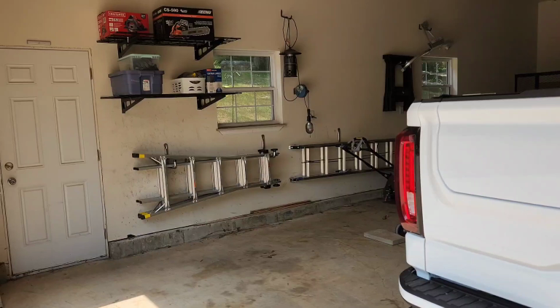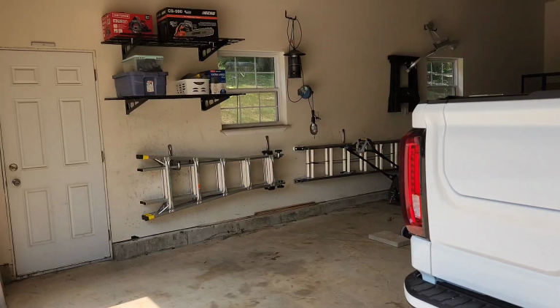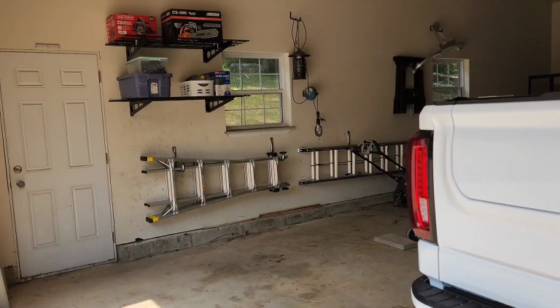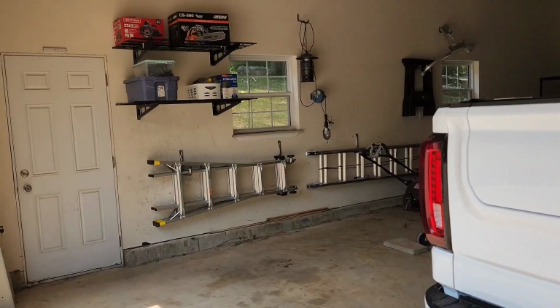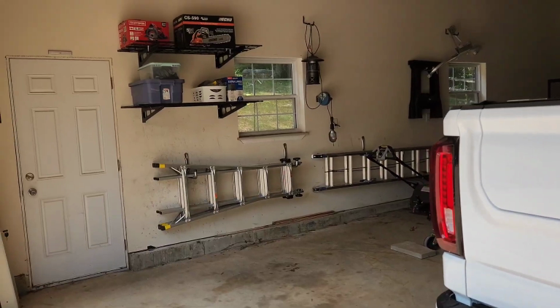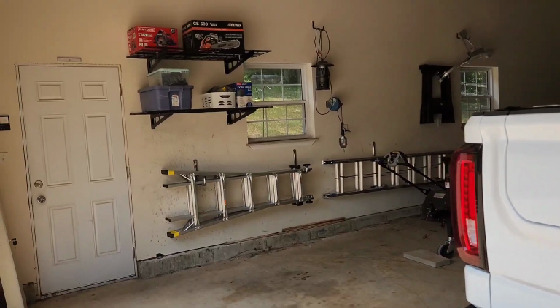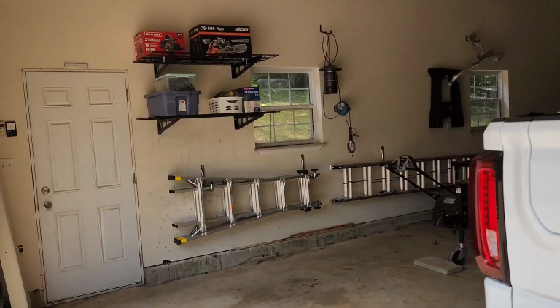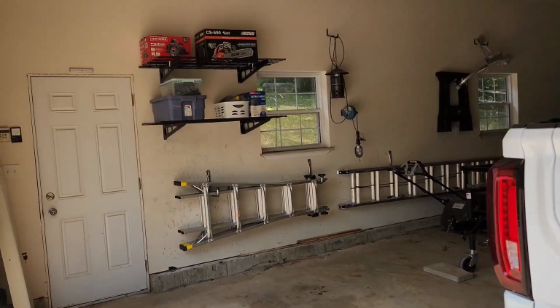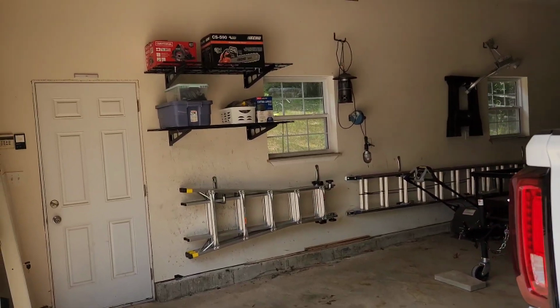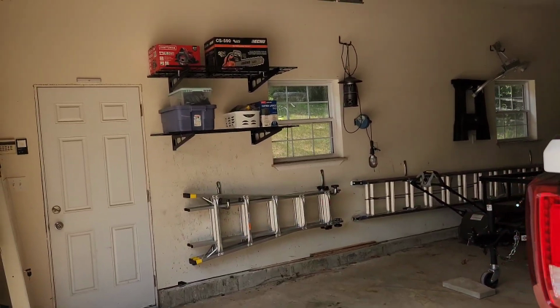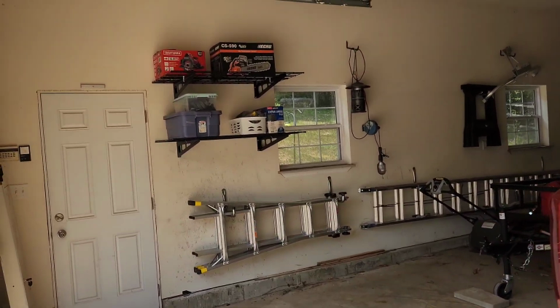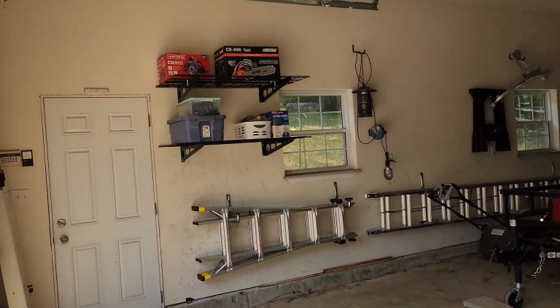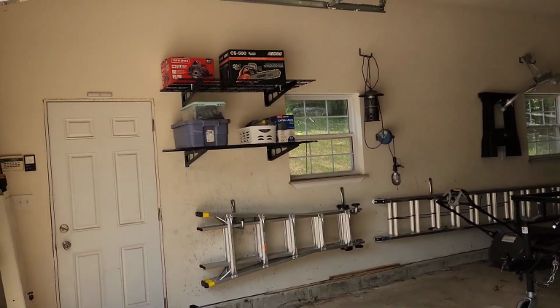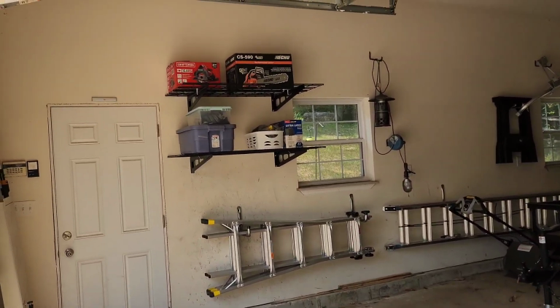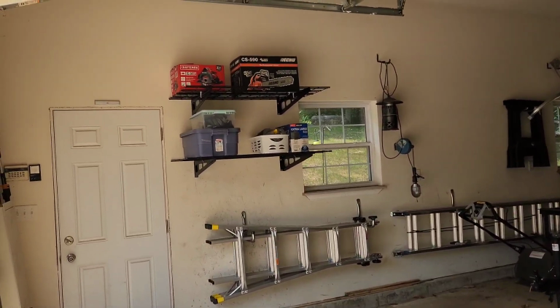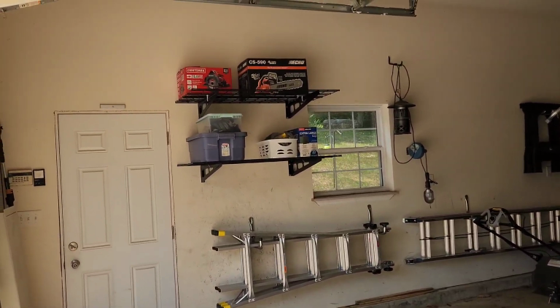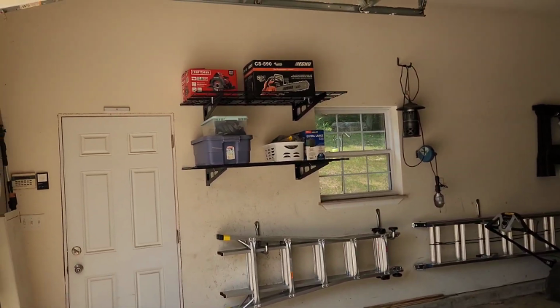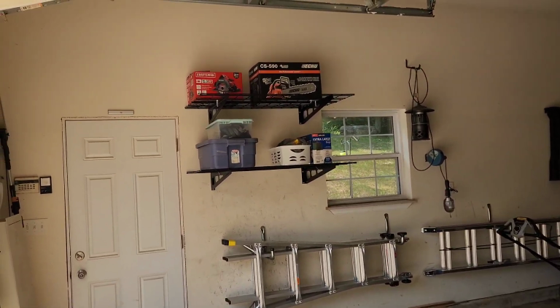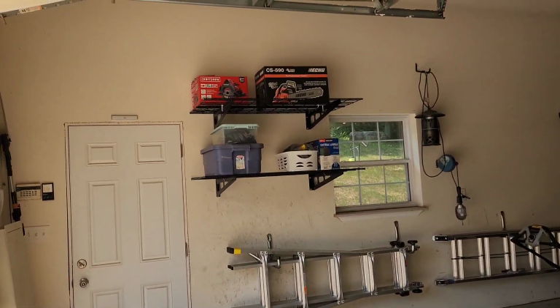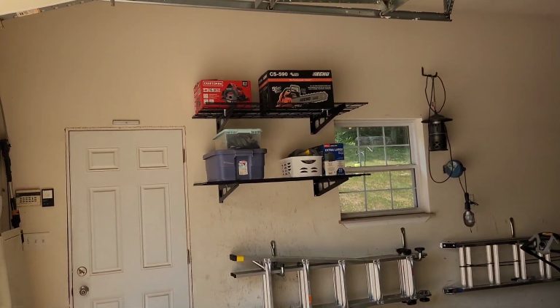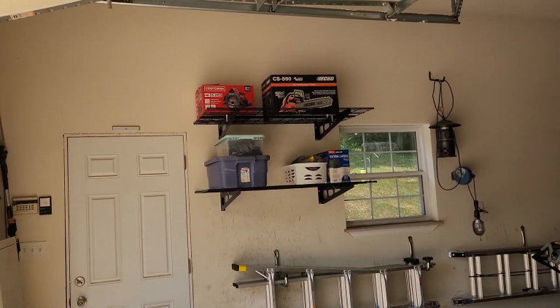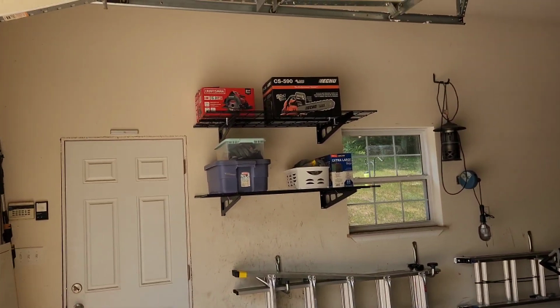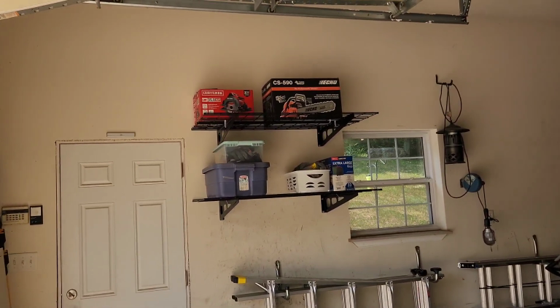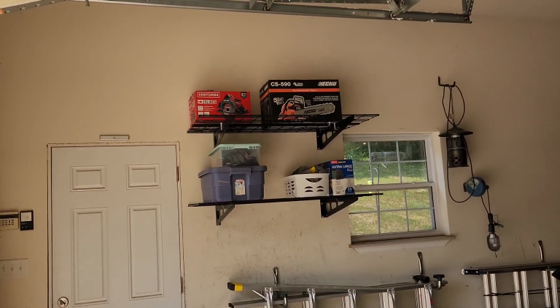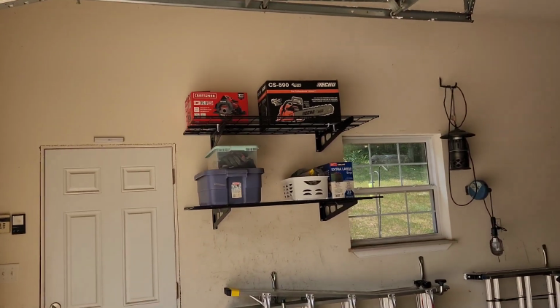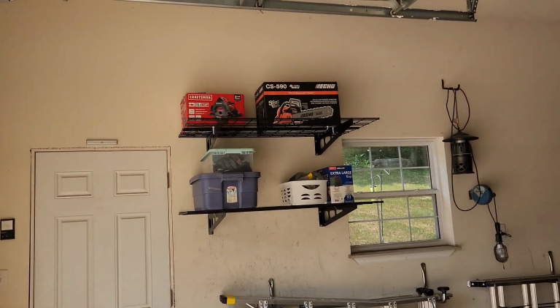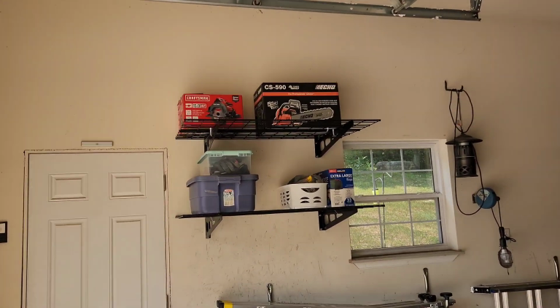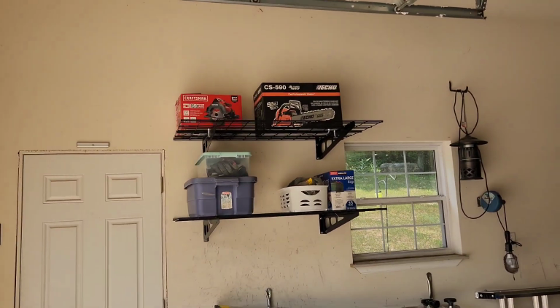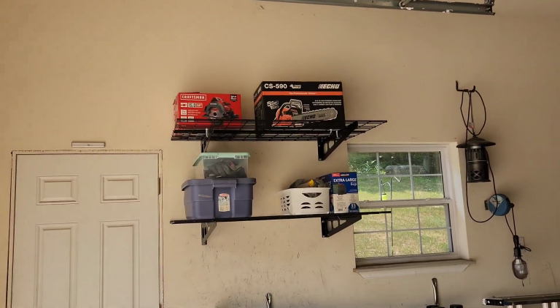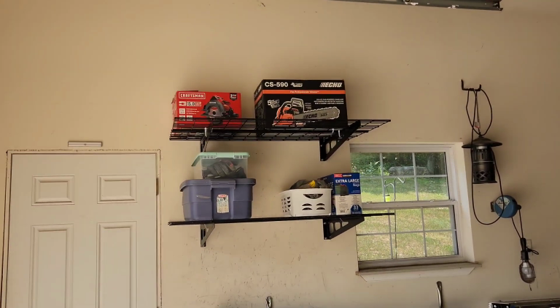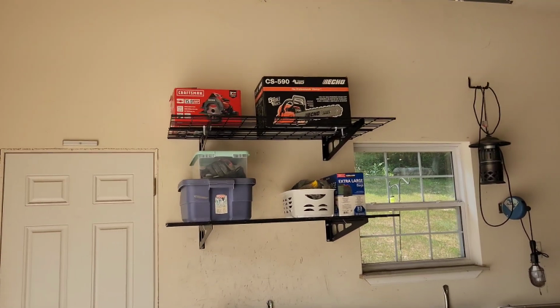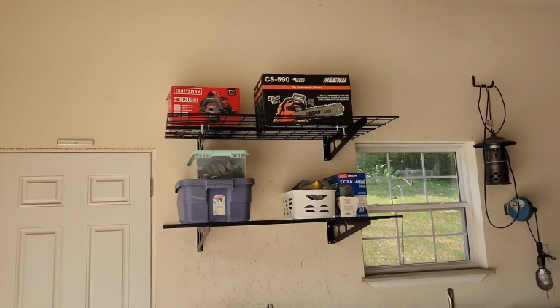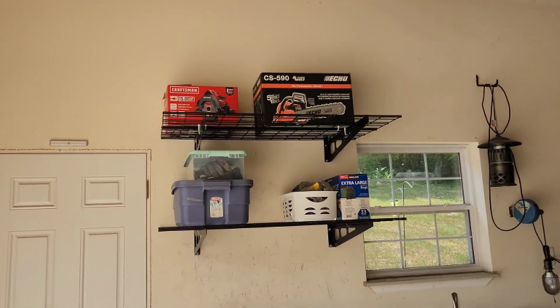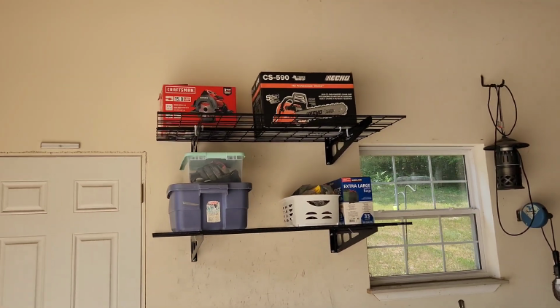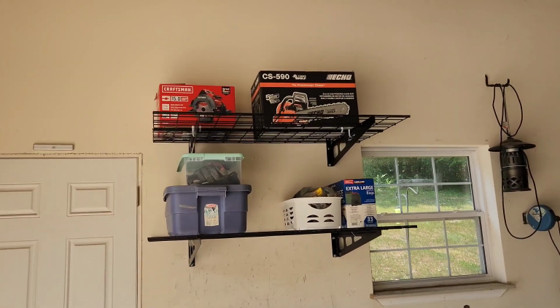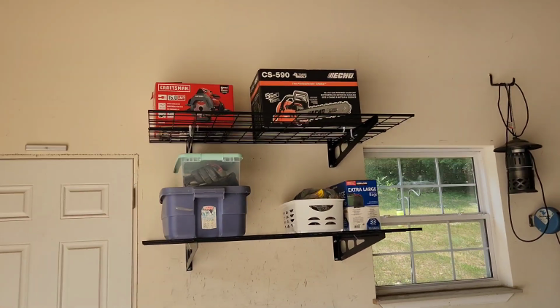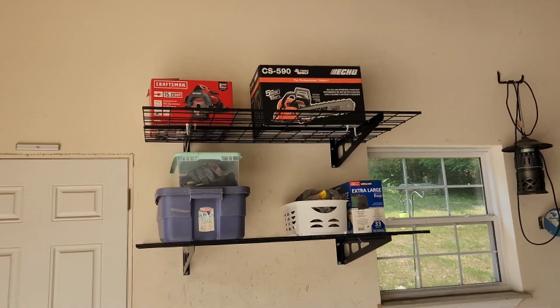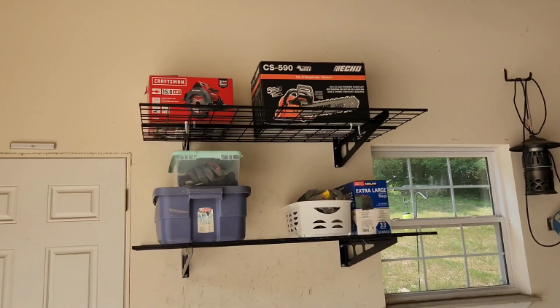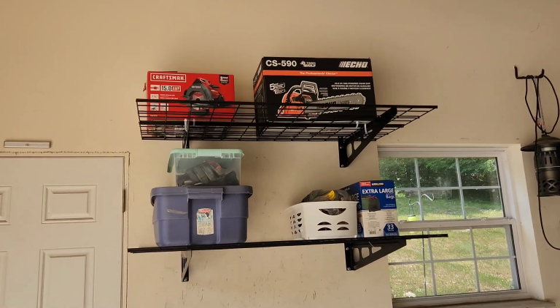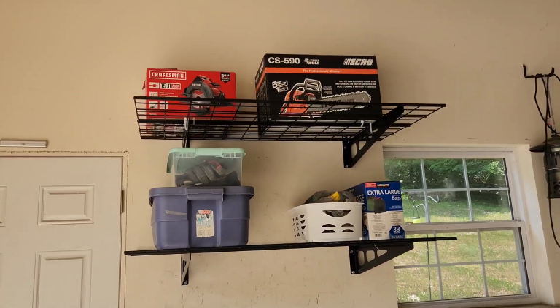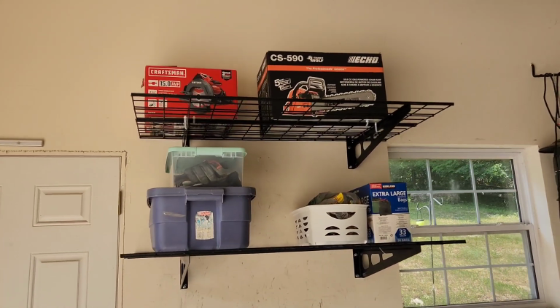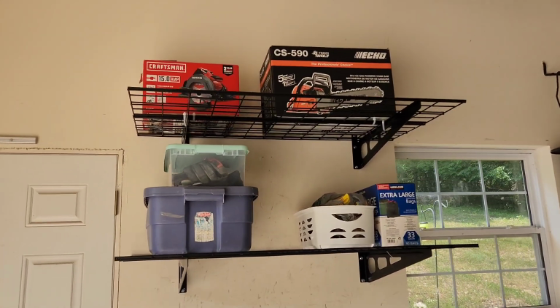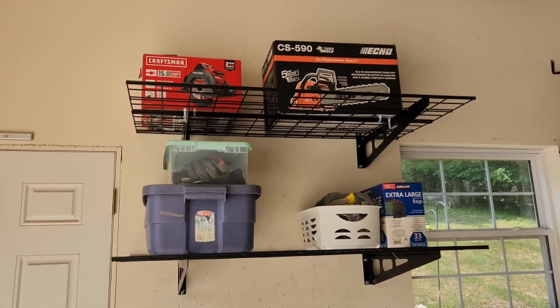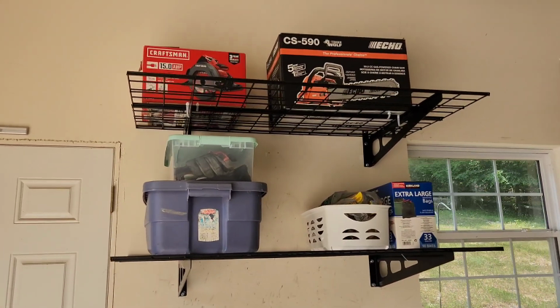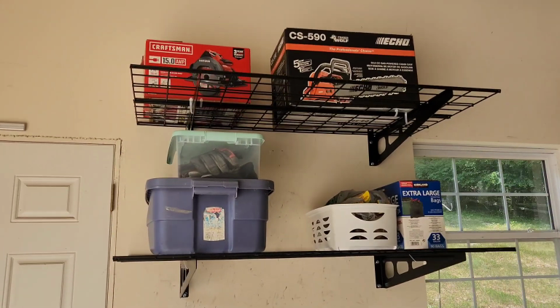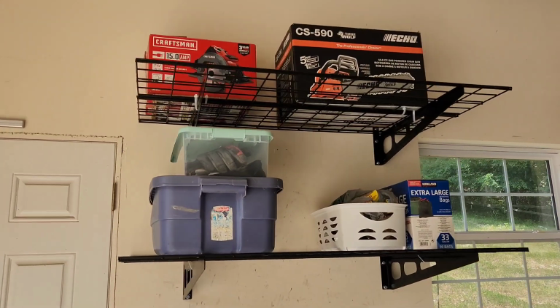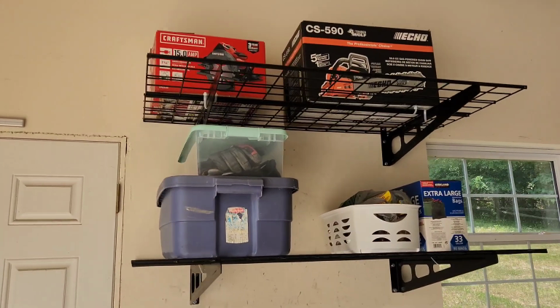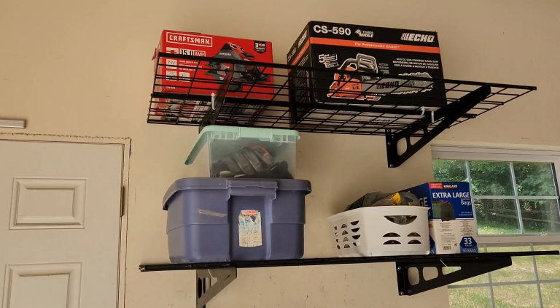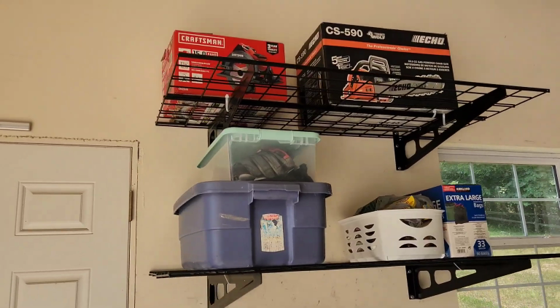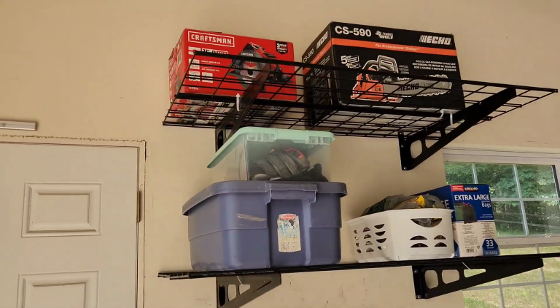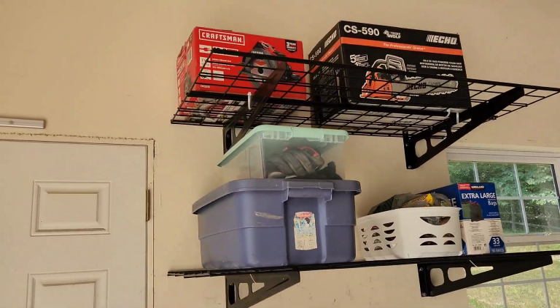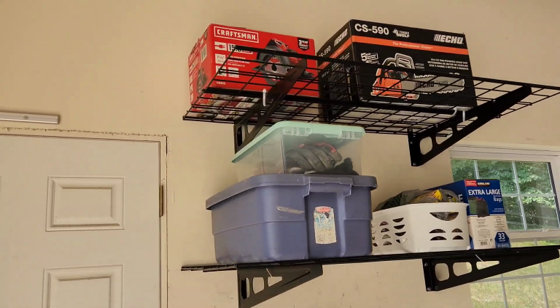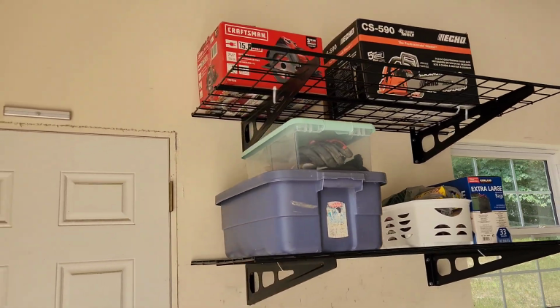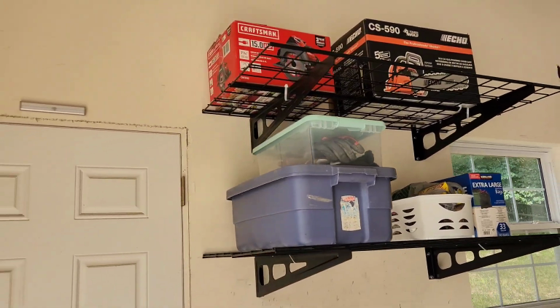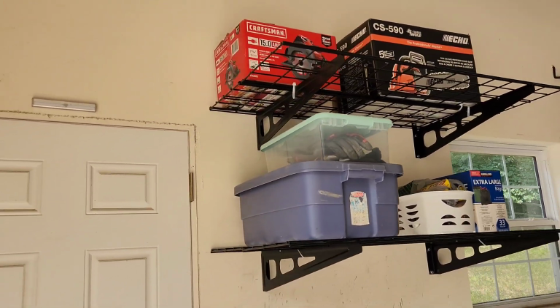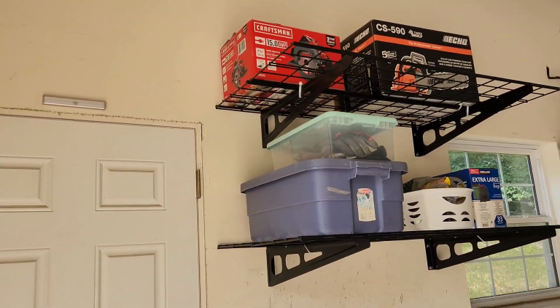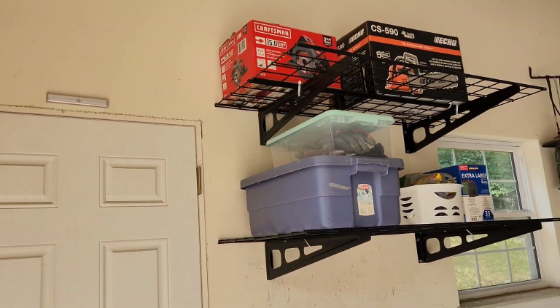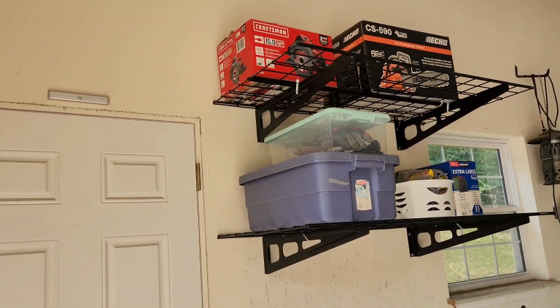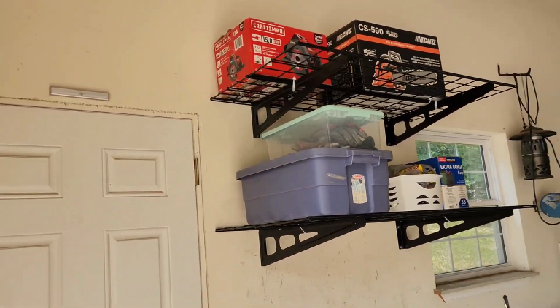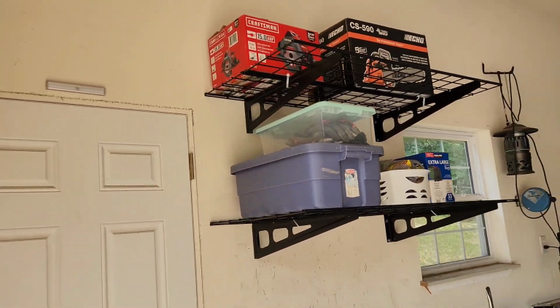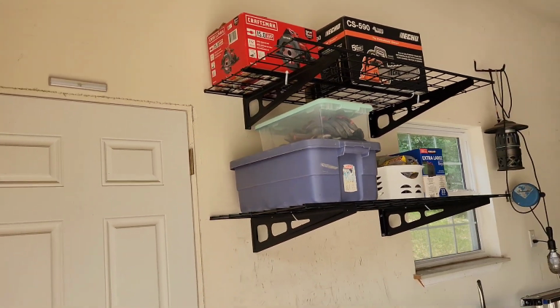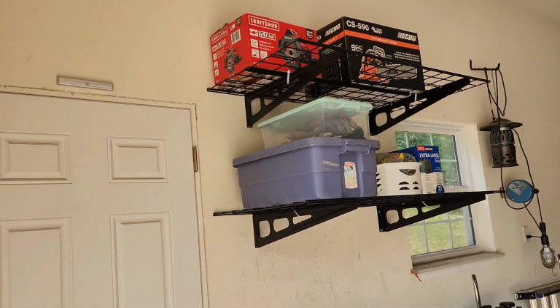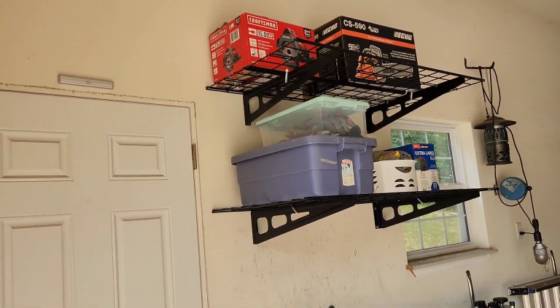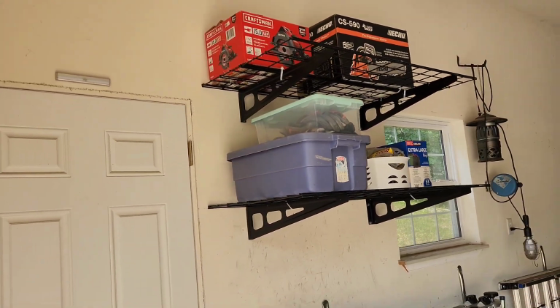Here we have some heavy-duty garage wall shelving from WorkPro. WorkPro sent these to me so that I could show you how to install them and let you know what I think, so let's get into it.